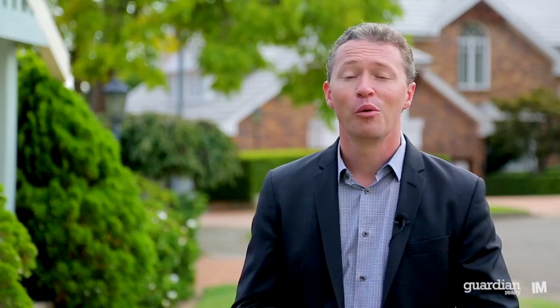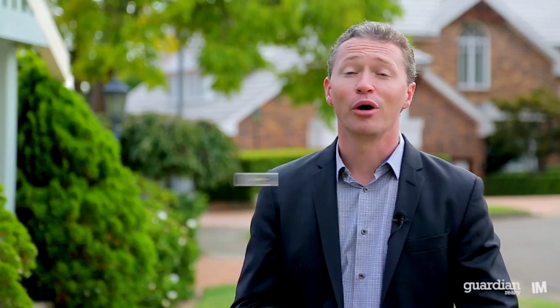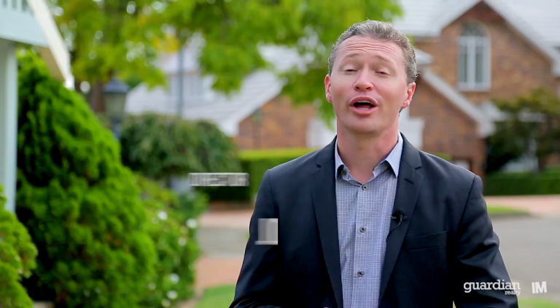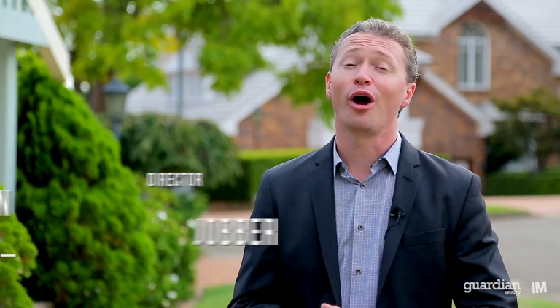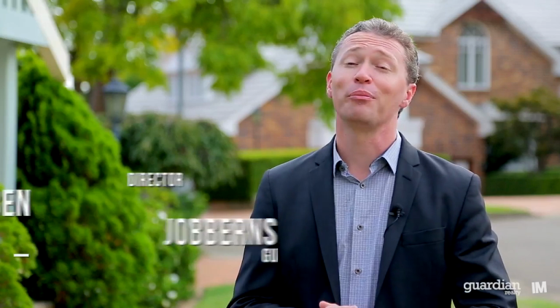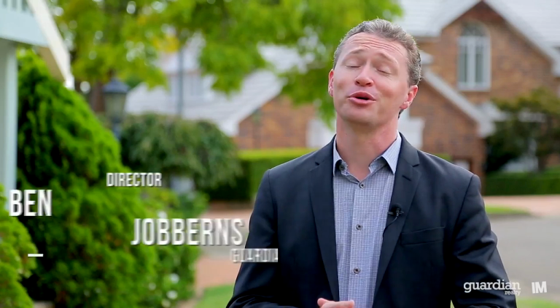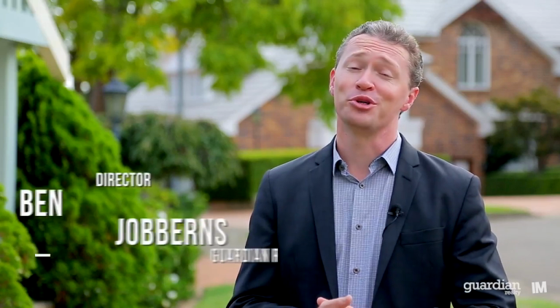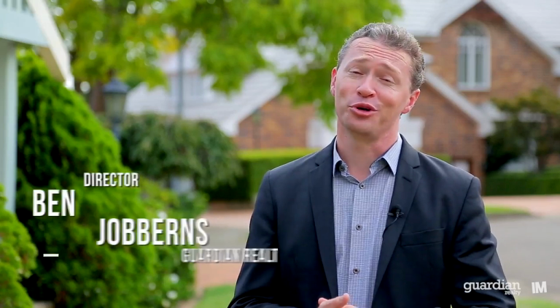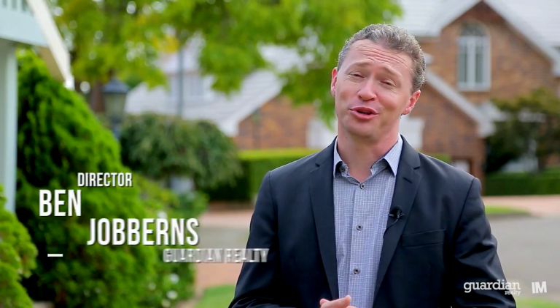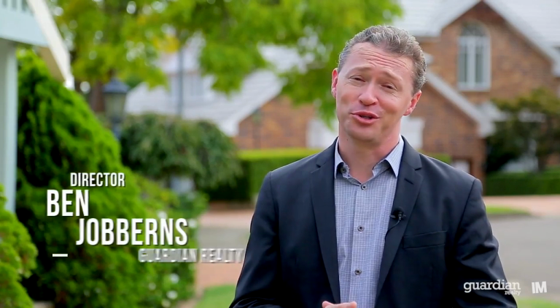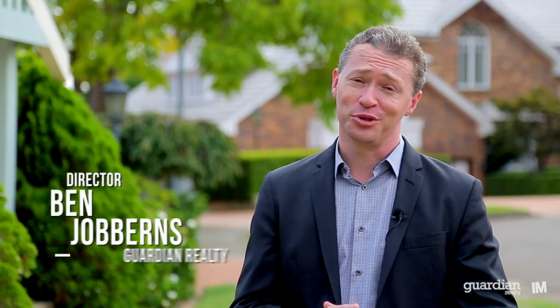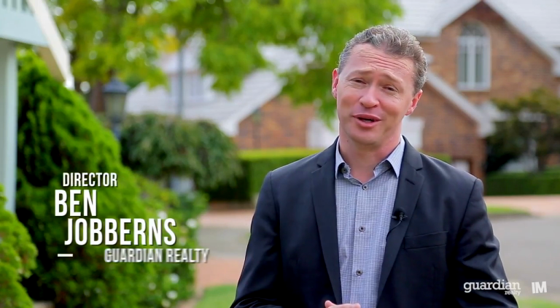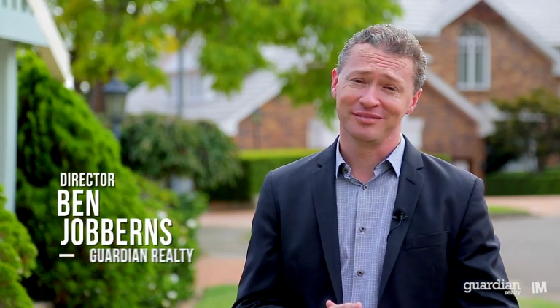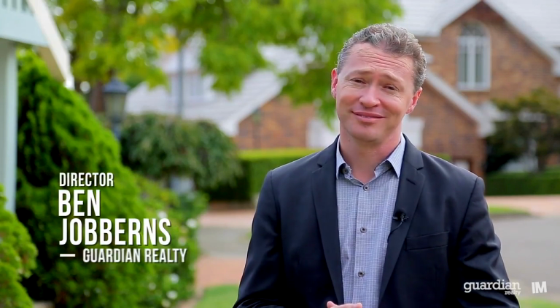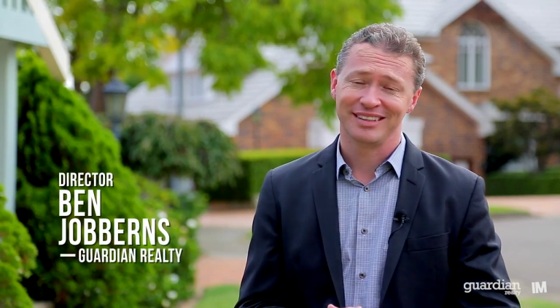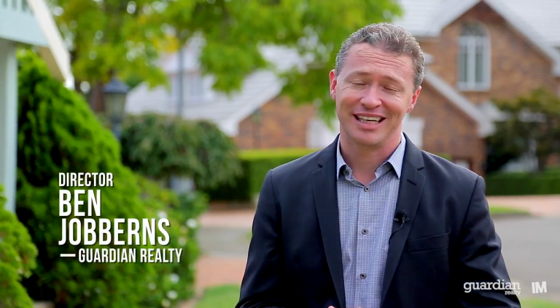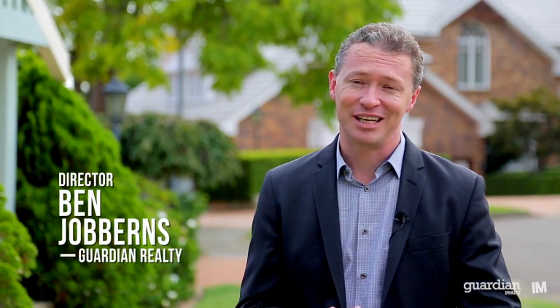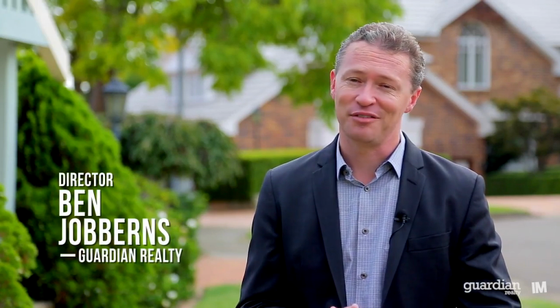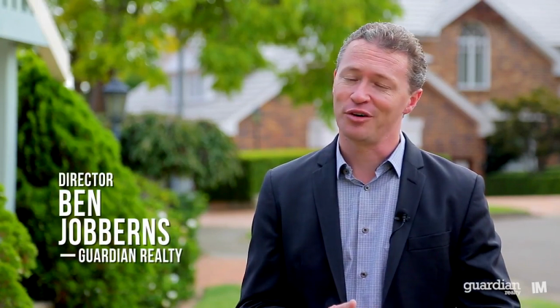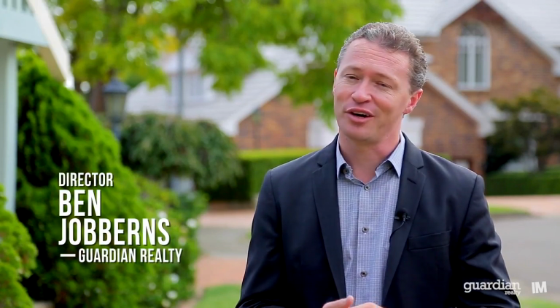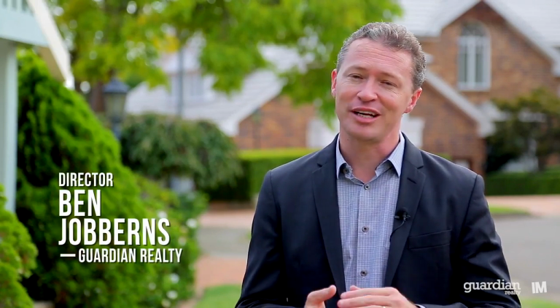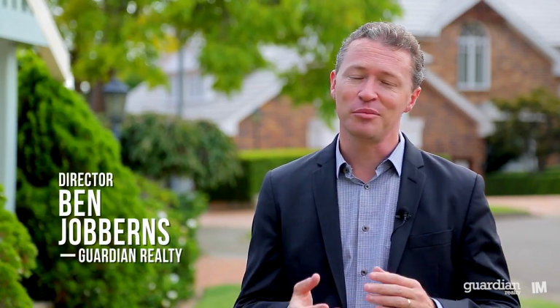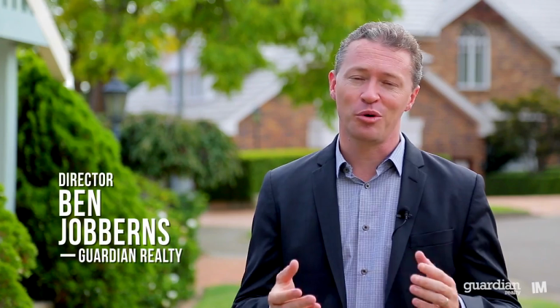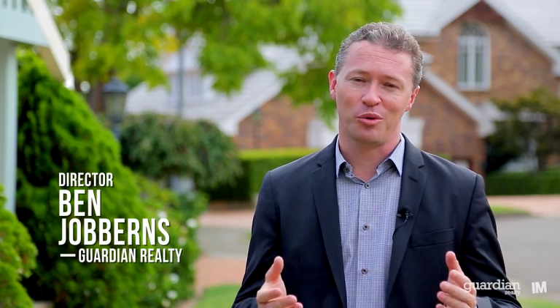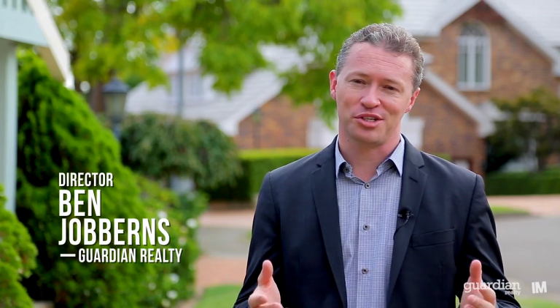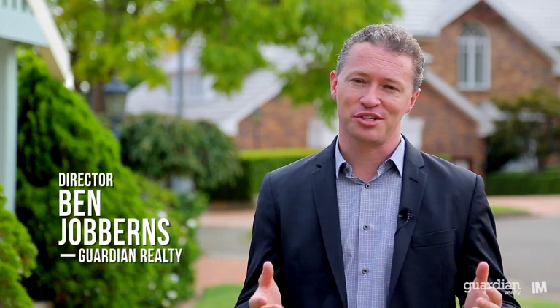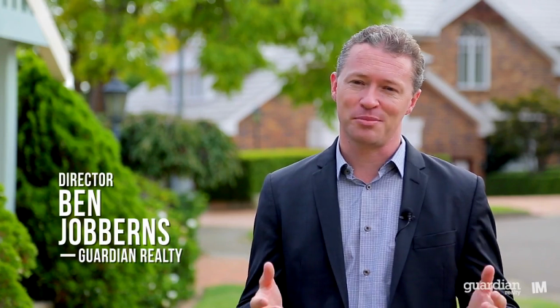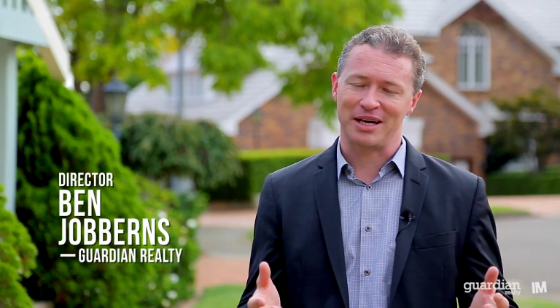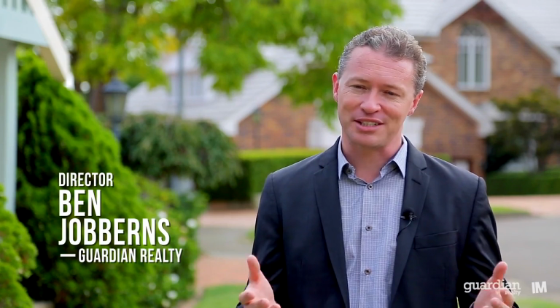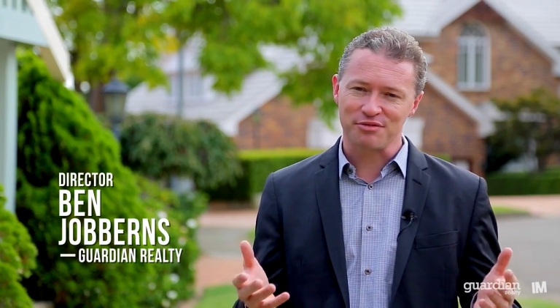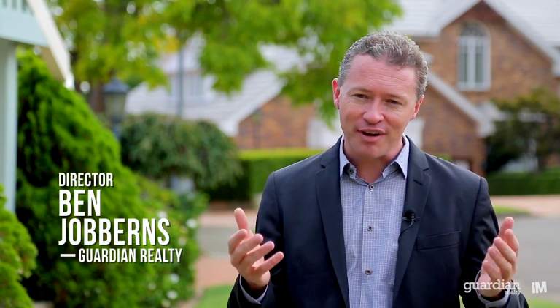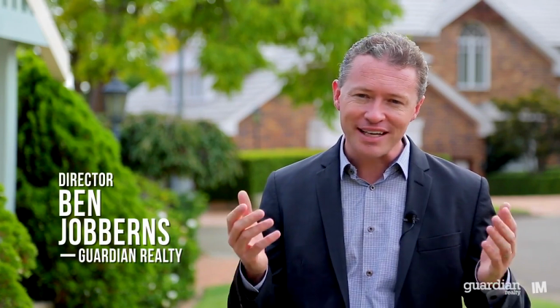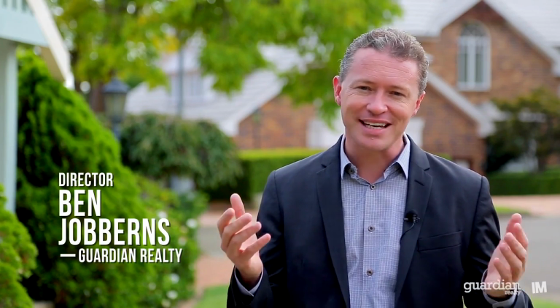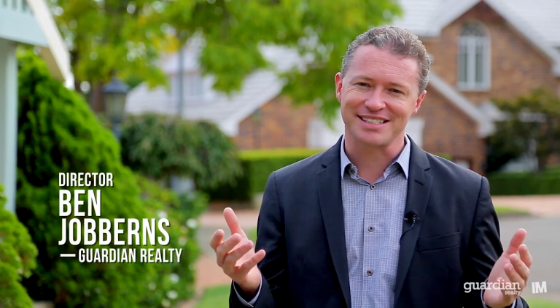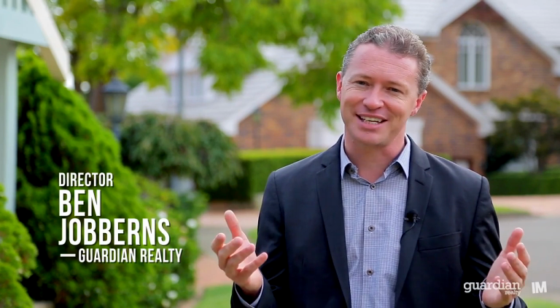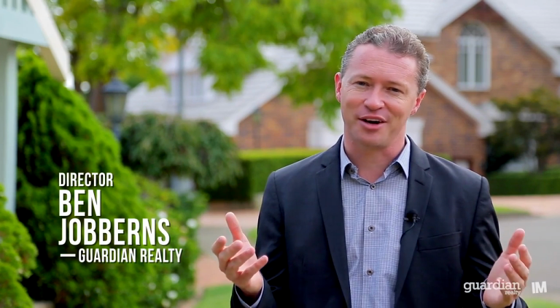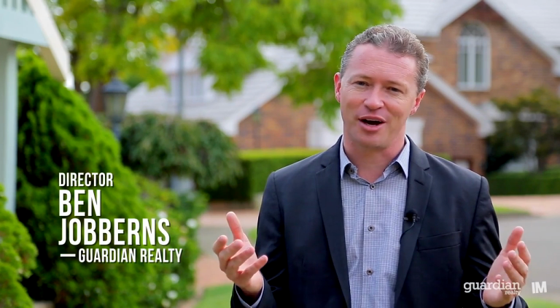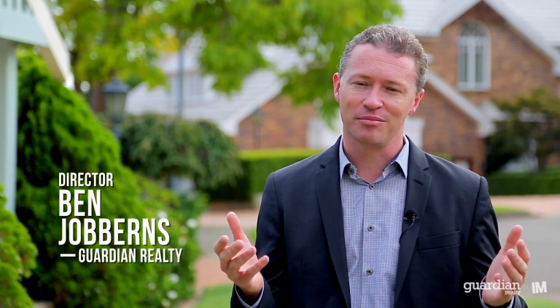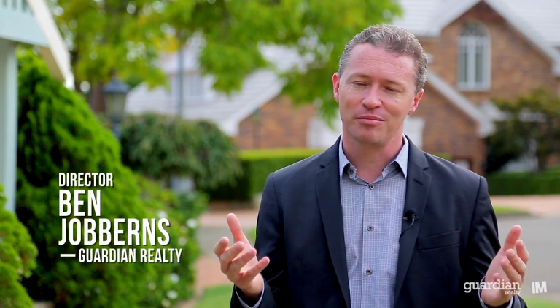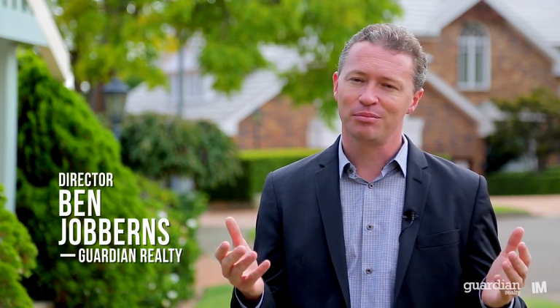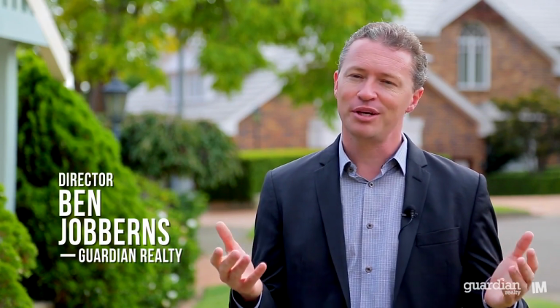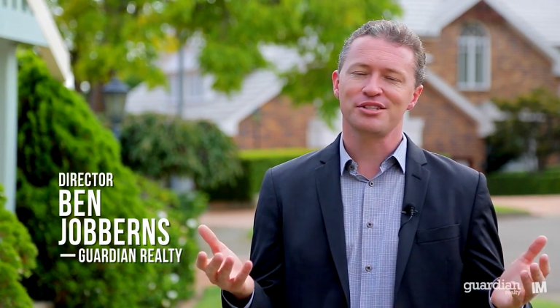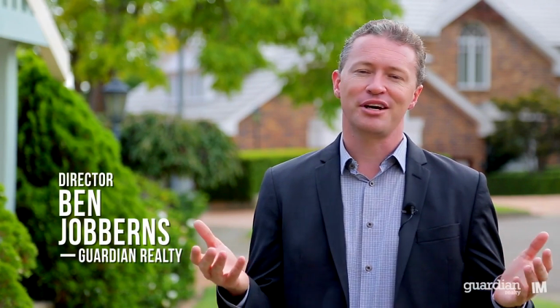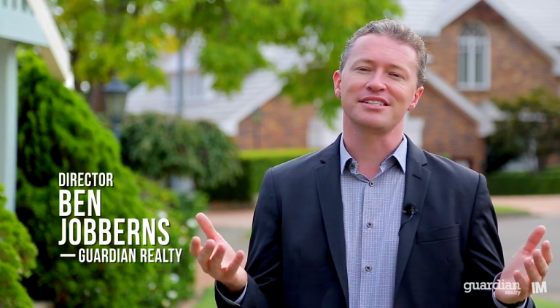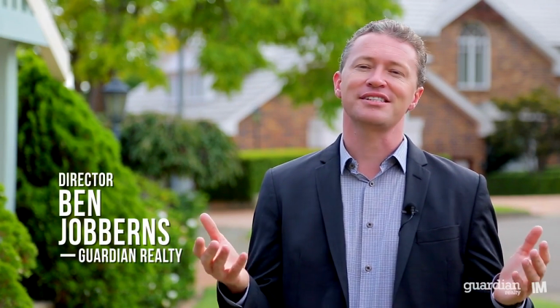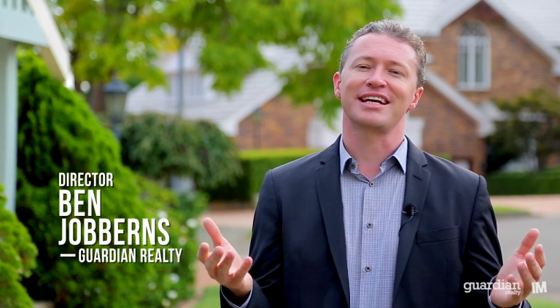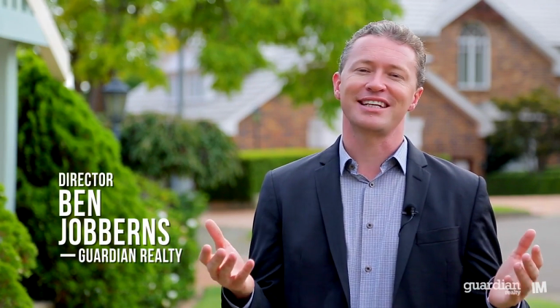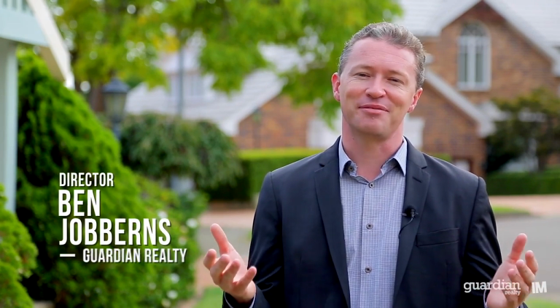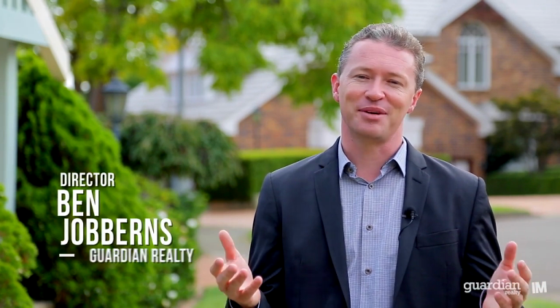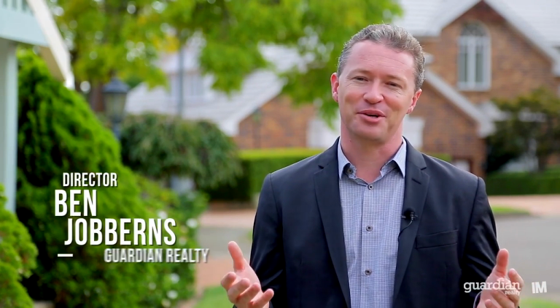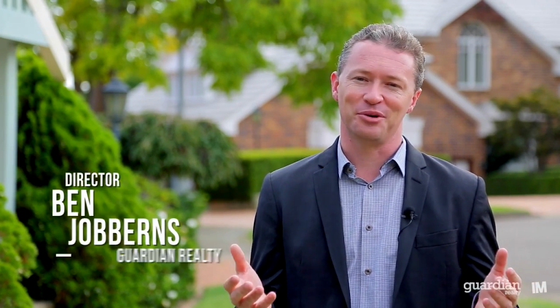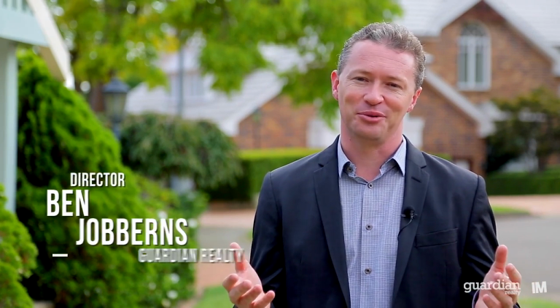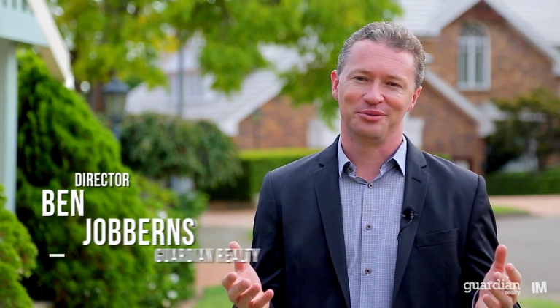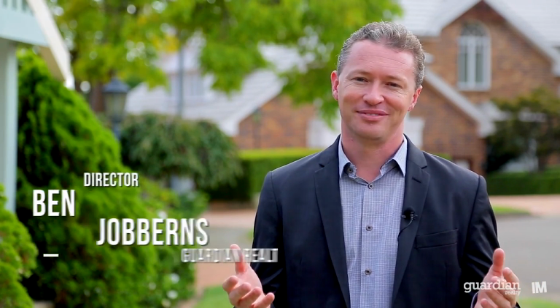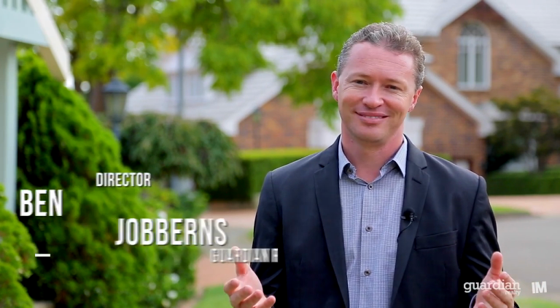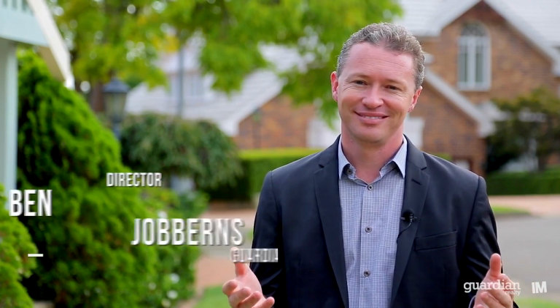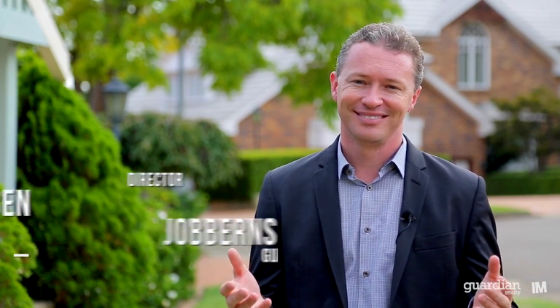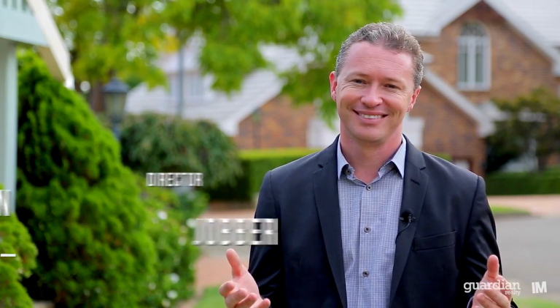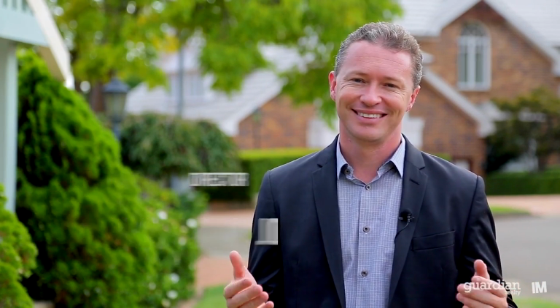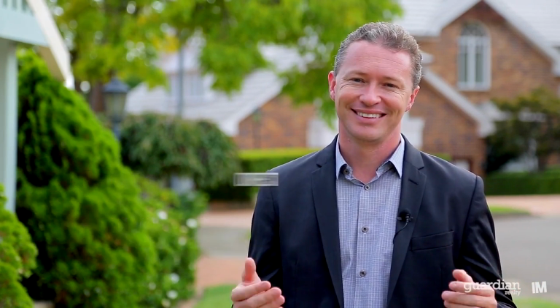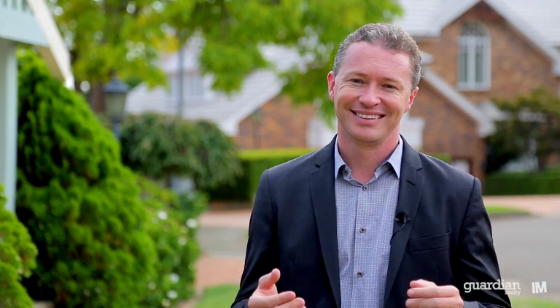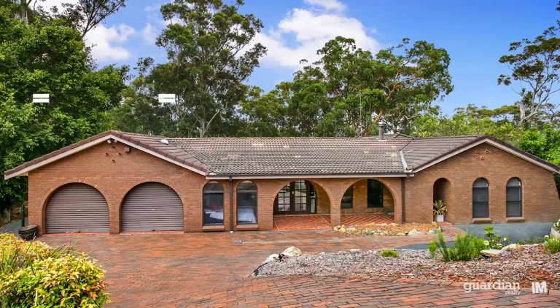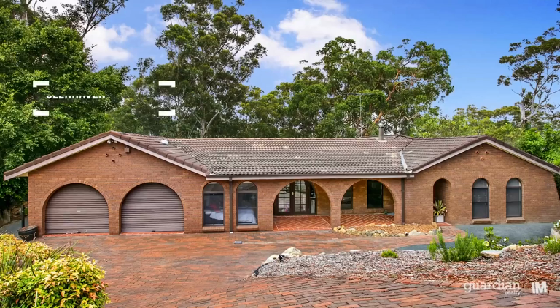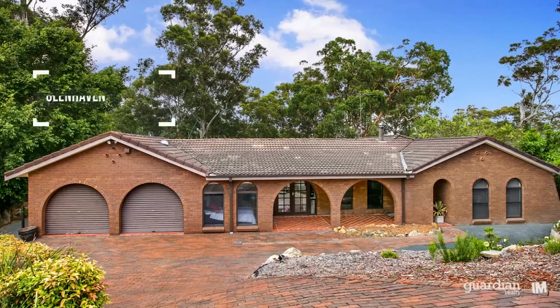Well, I hope you enjoyed the tour. And if you've got any more questions about this fantastic home, please don't hesitate to give me a call. Thank you.